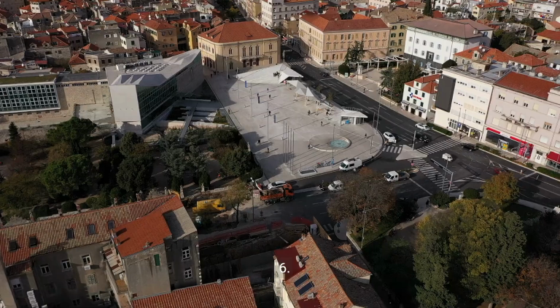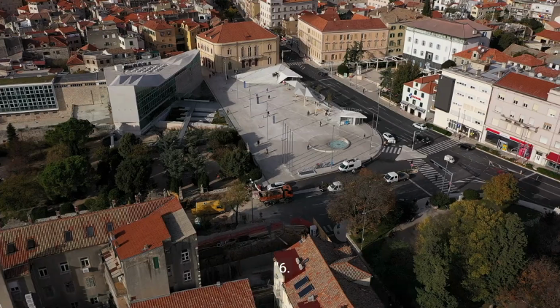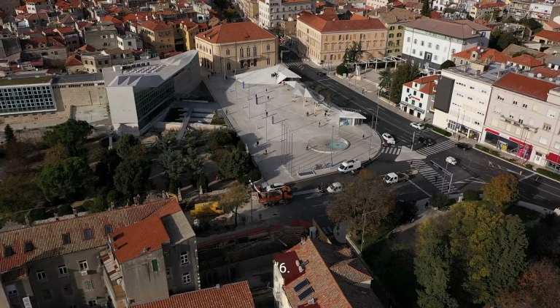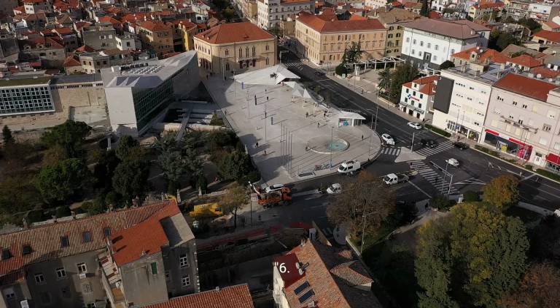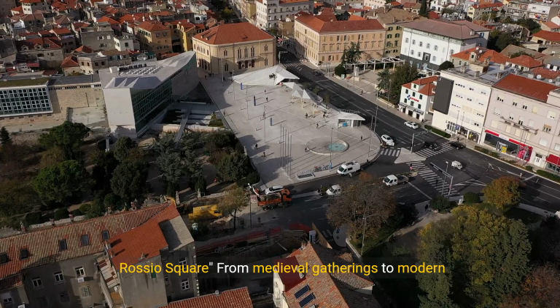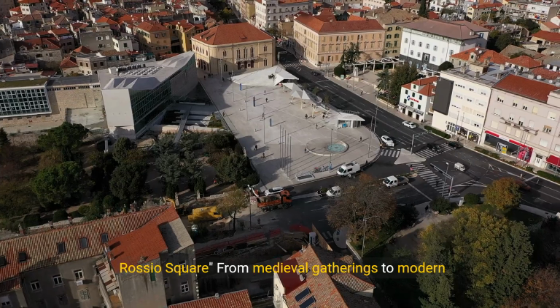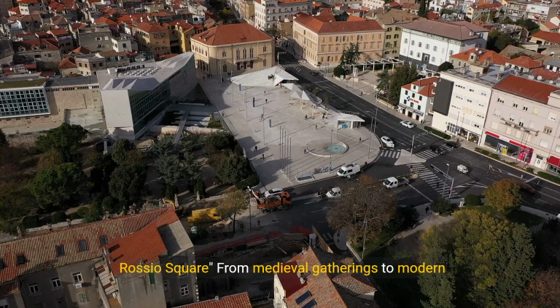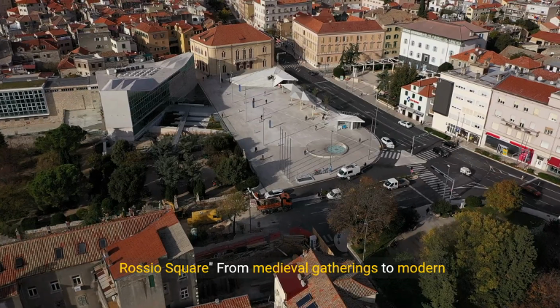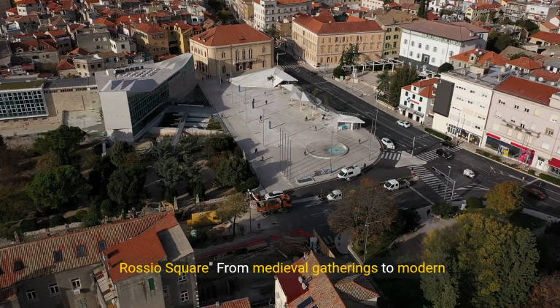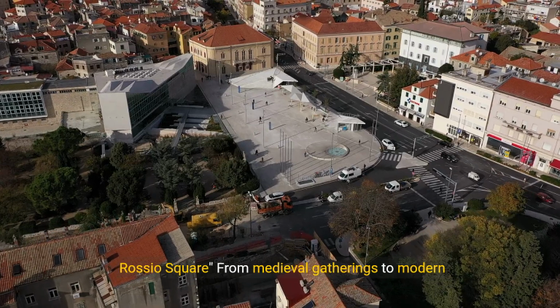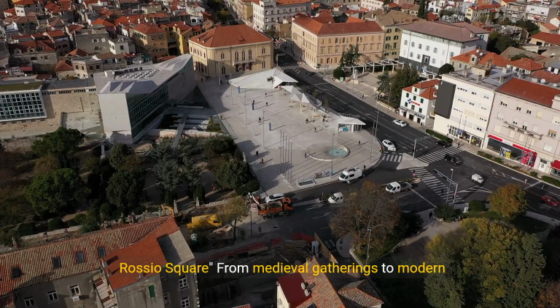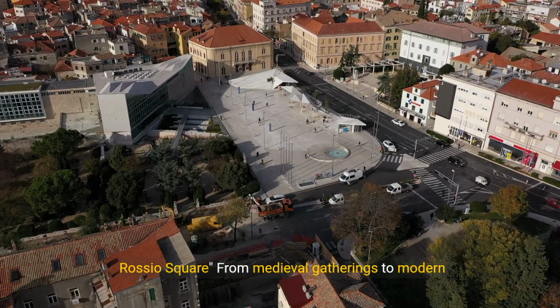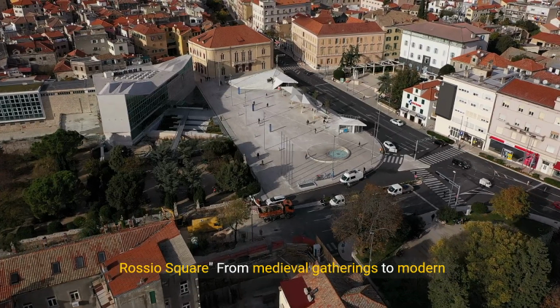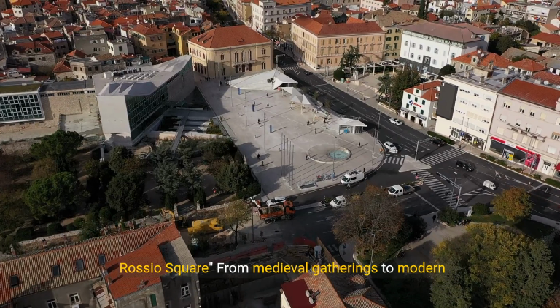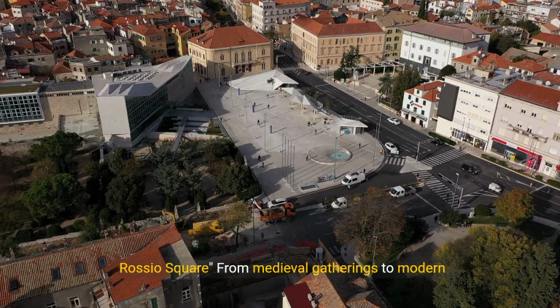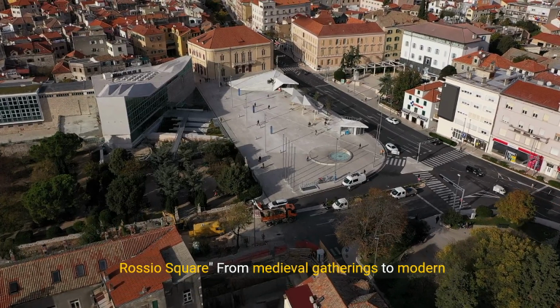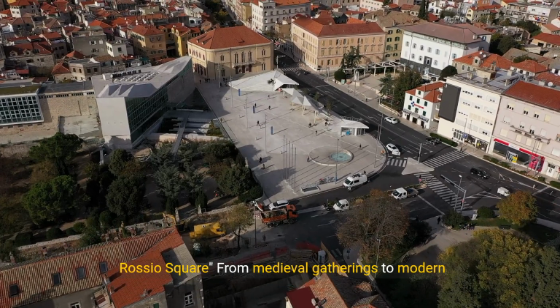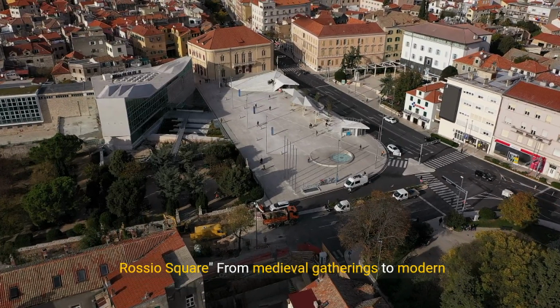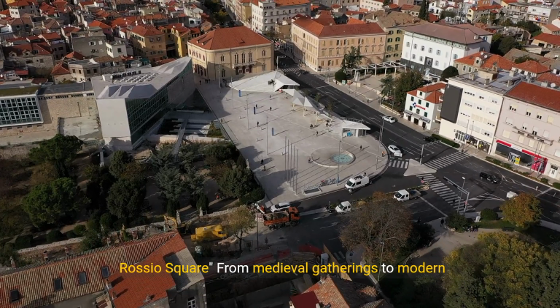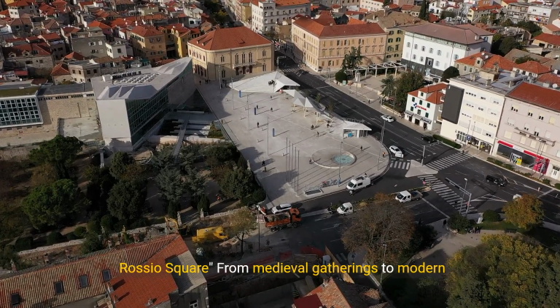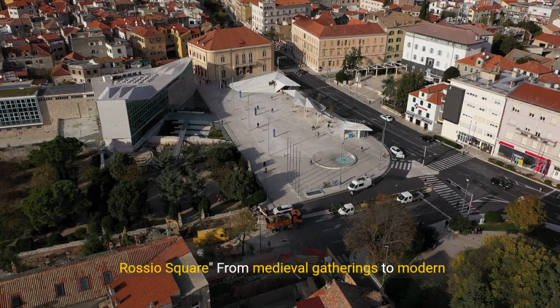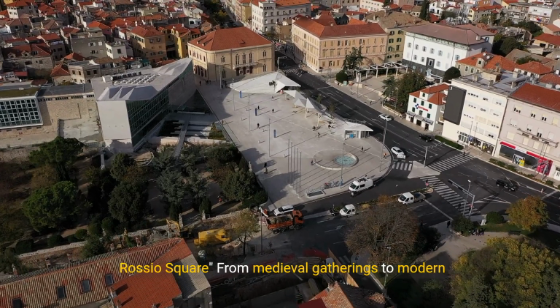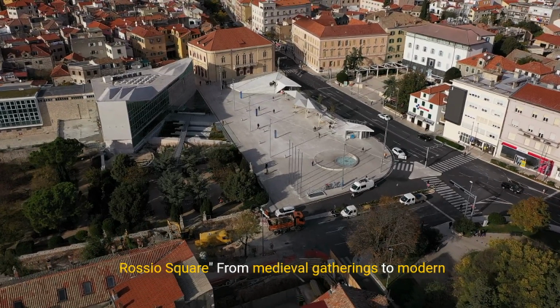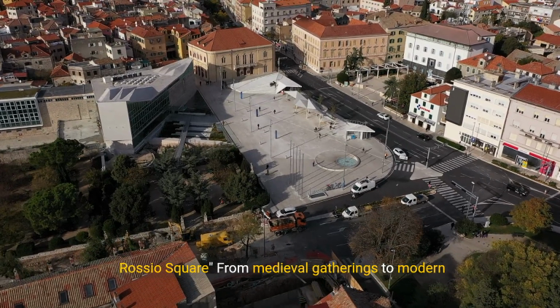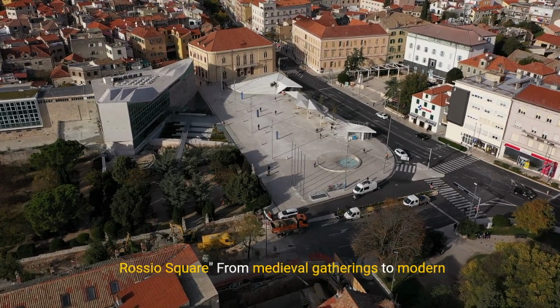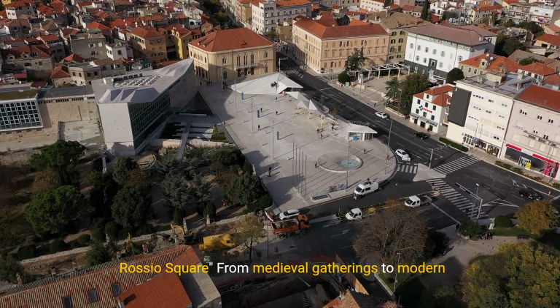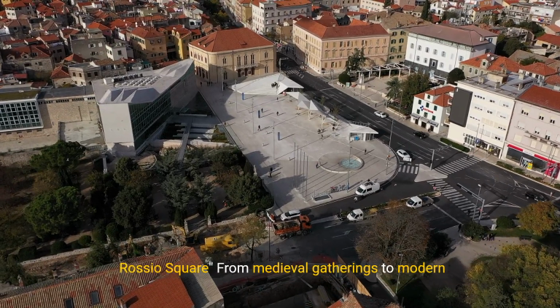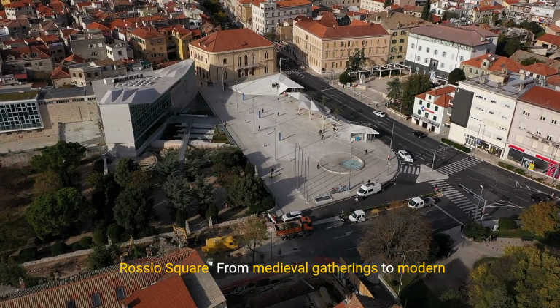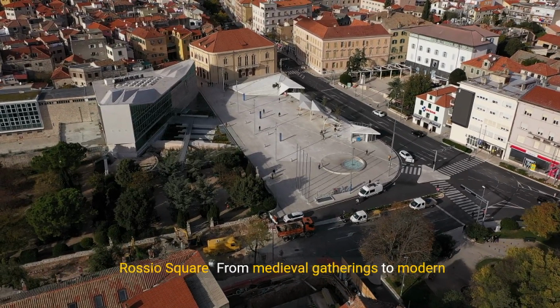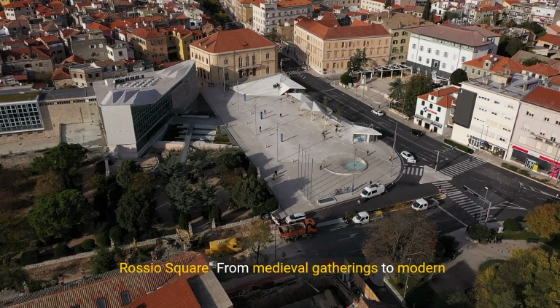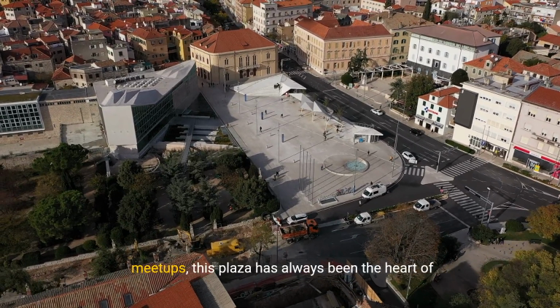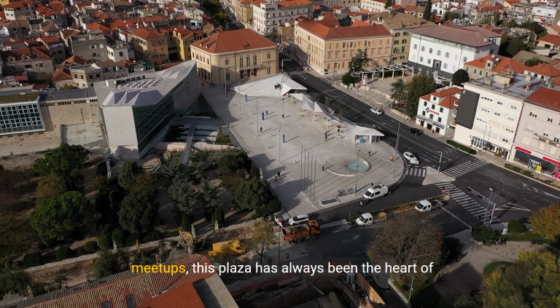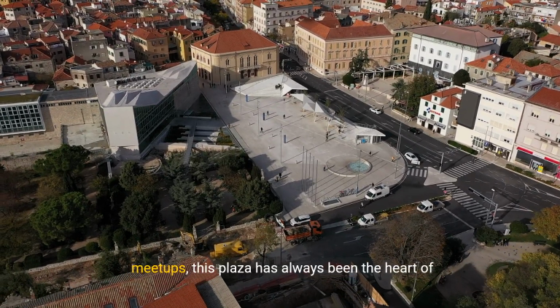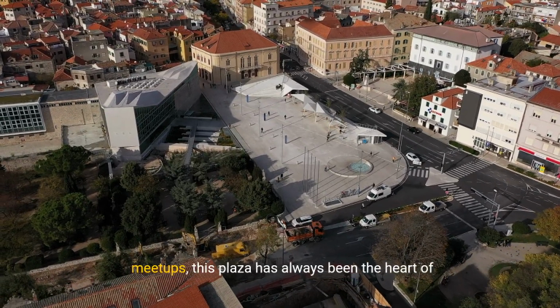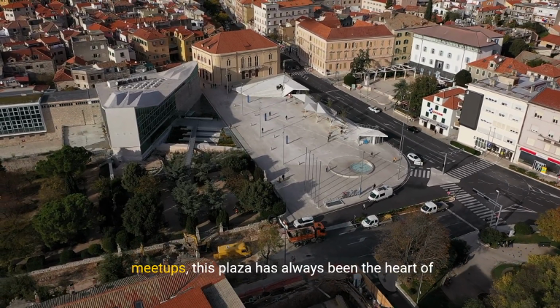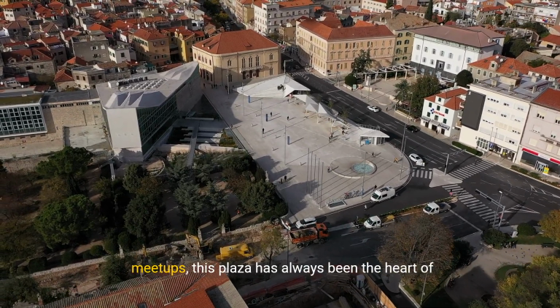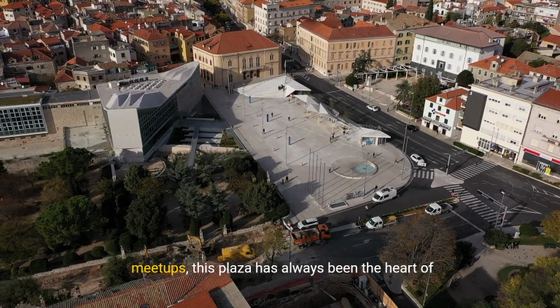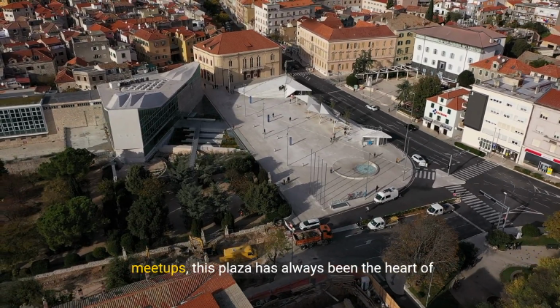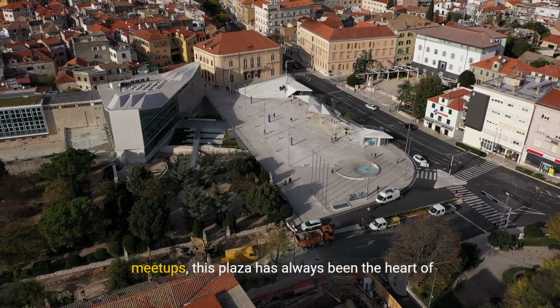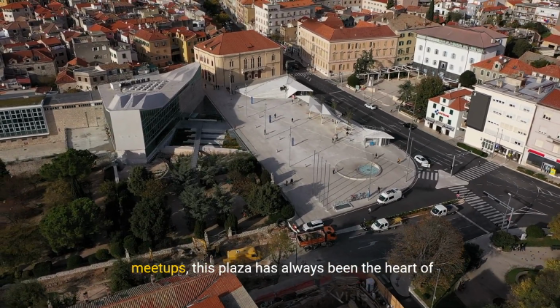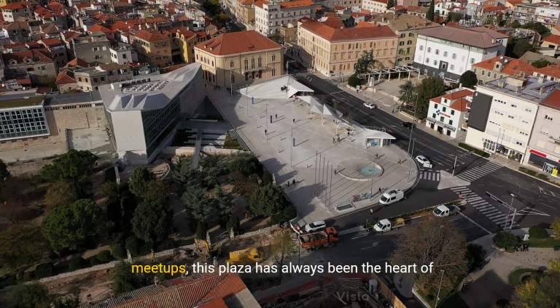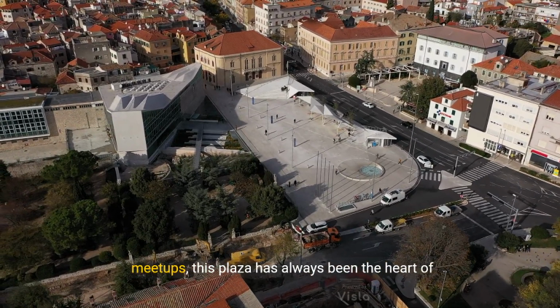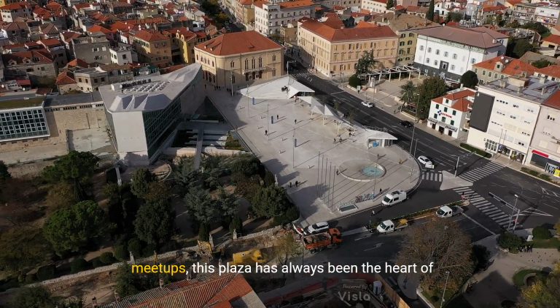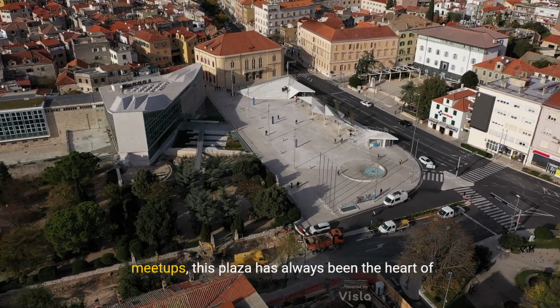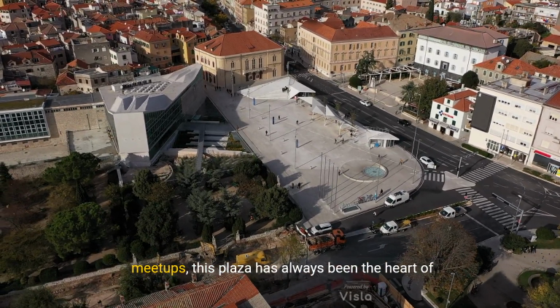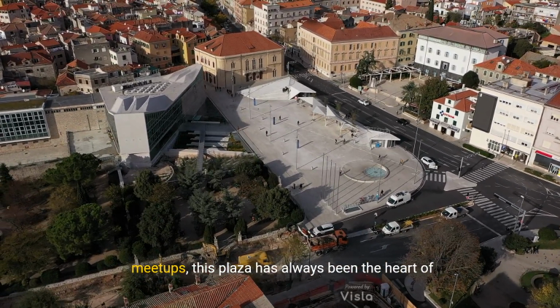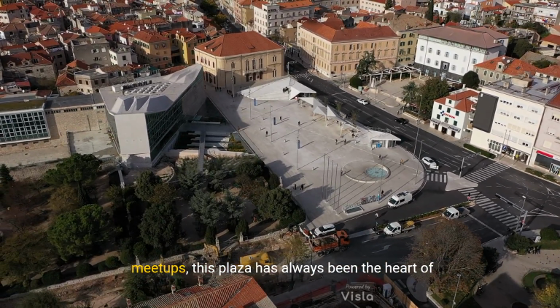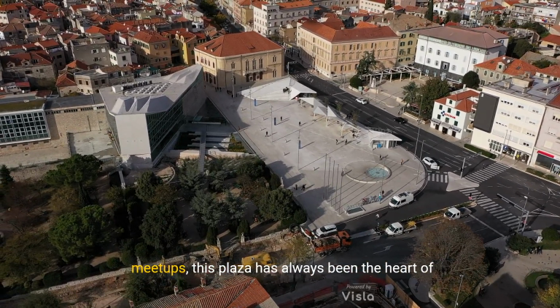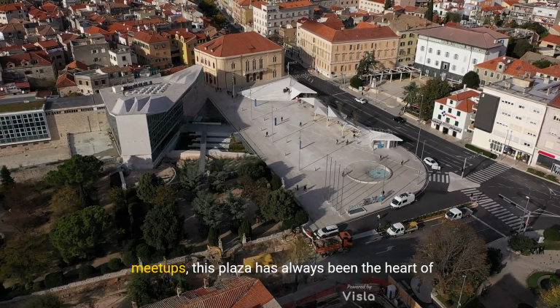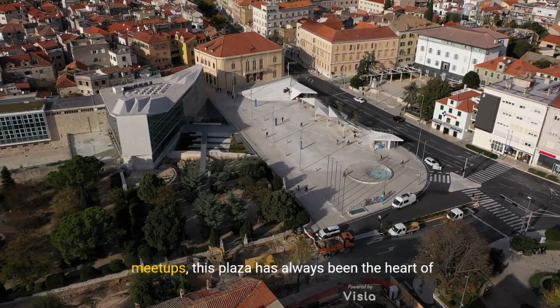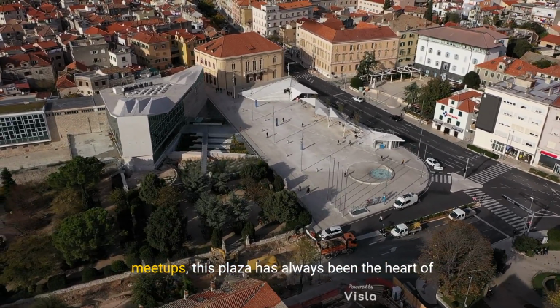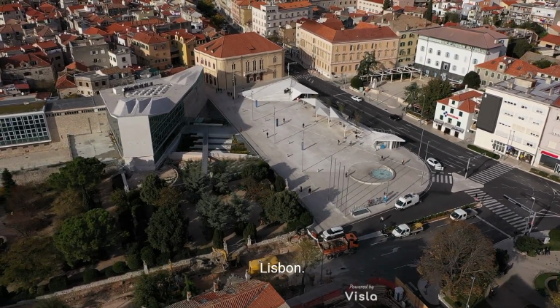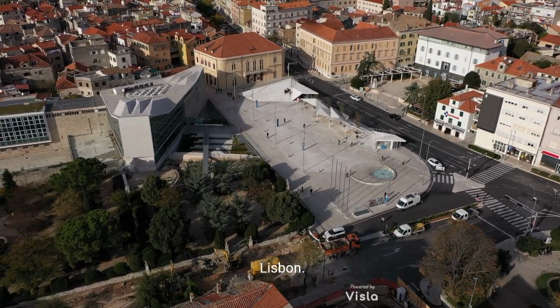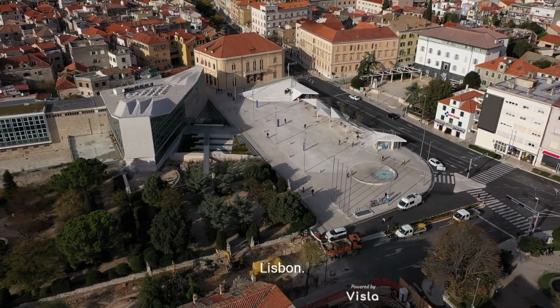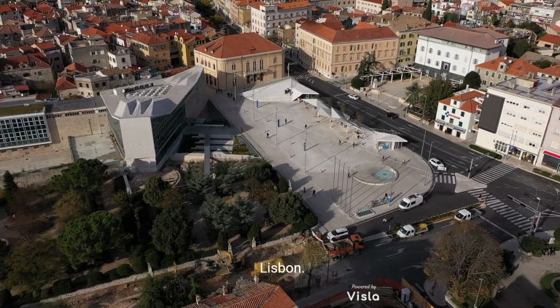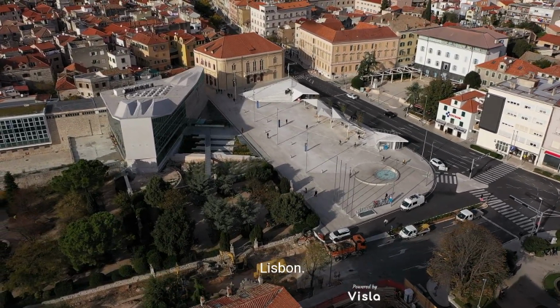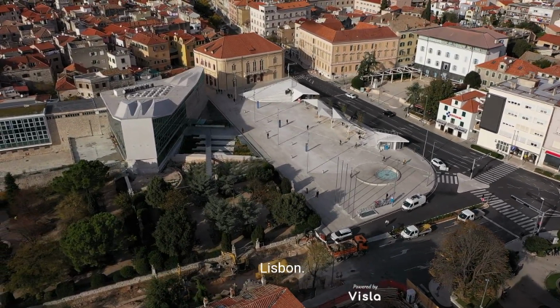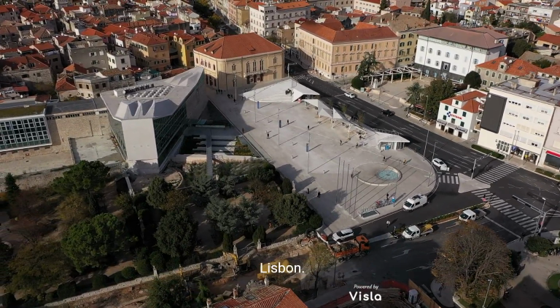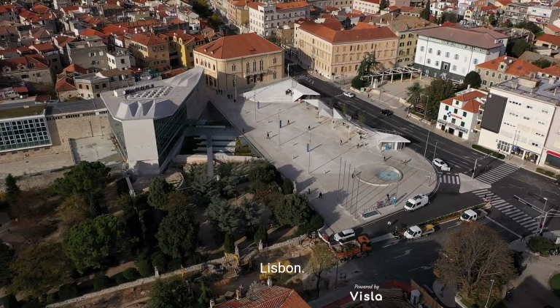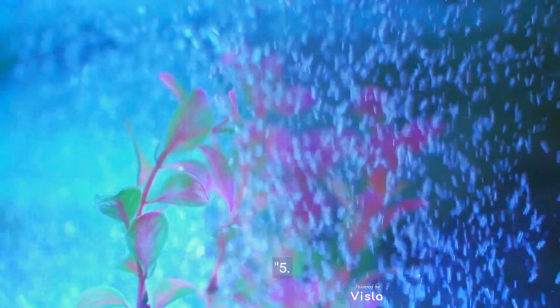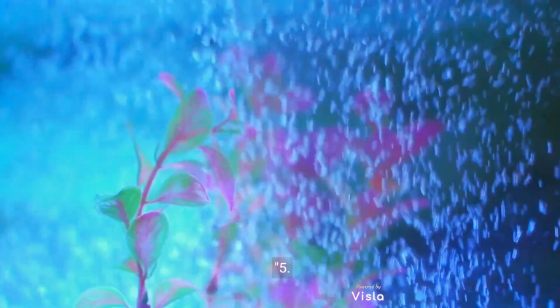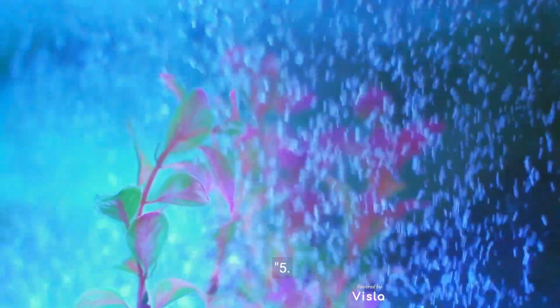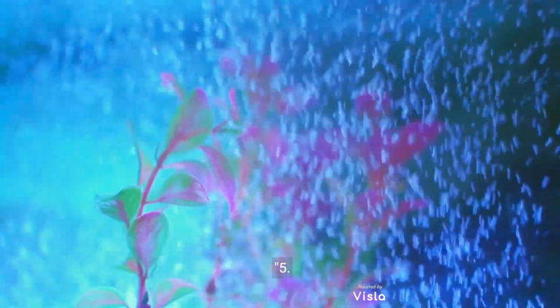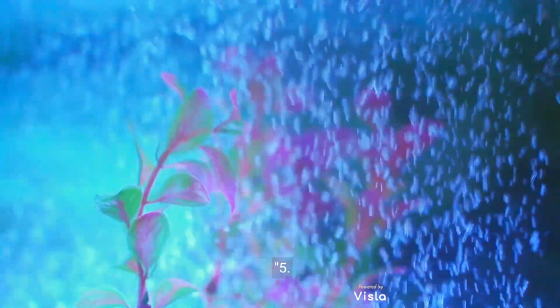Number 6: Rossio Square. From medieval gatherings to modern meetups, this plaza has always been the heart of Lisbon.